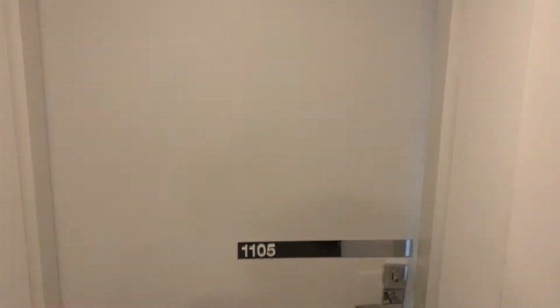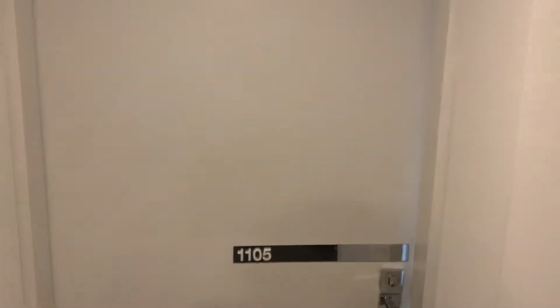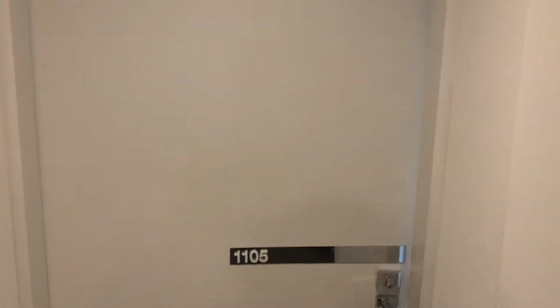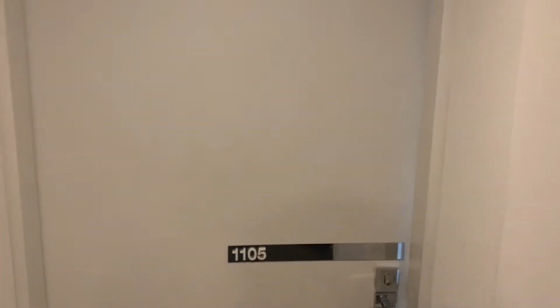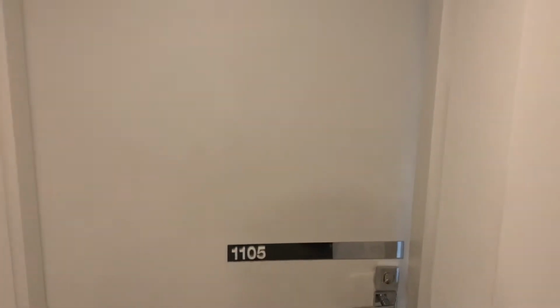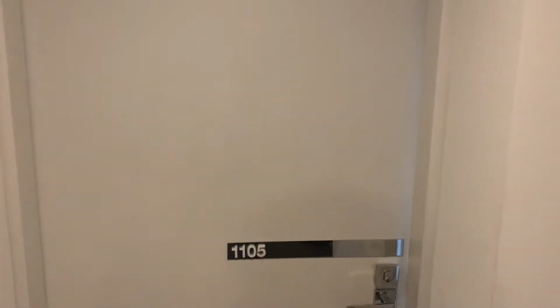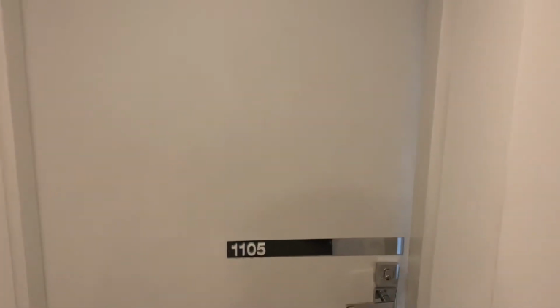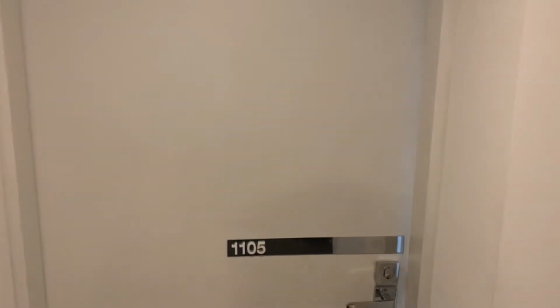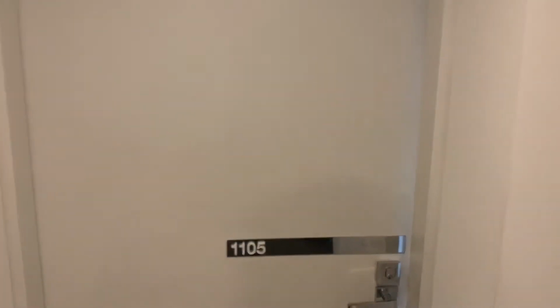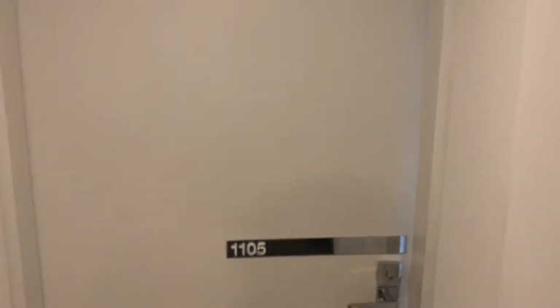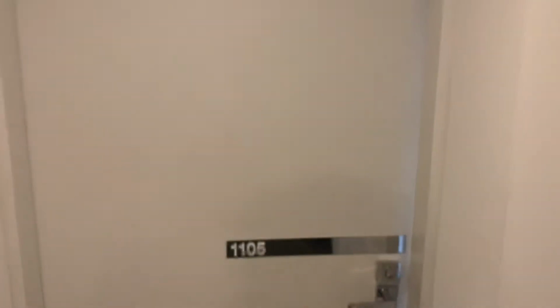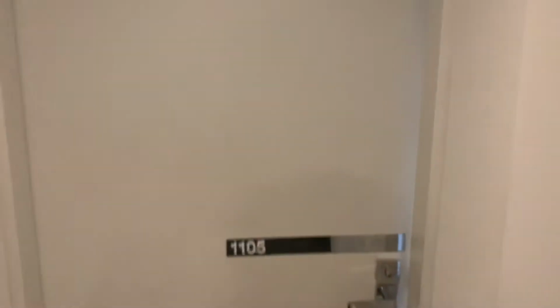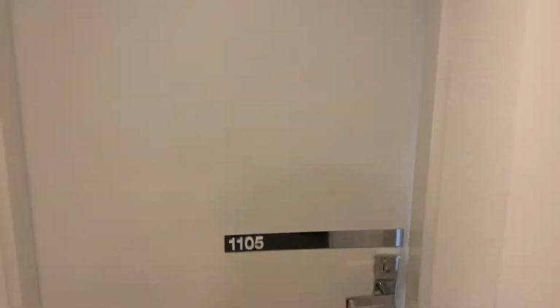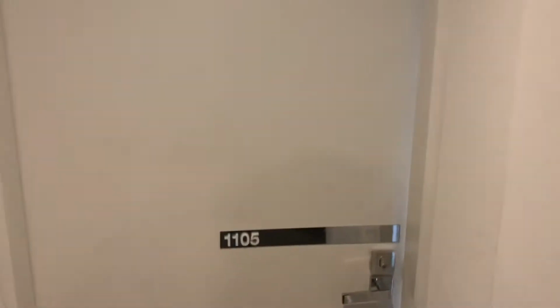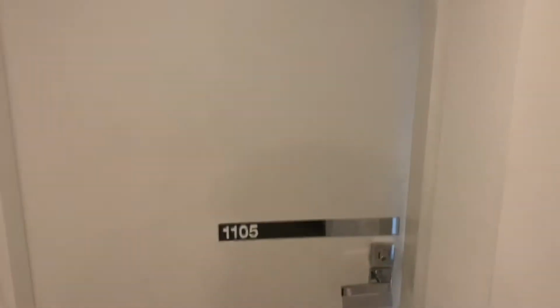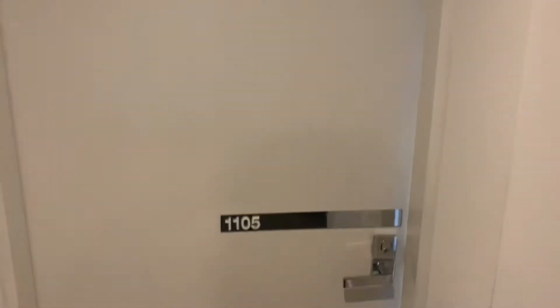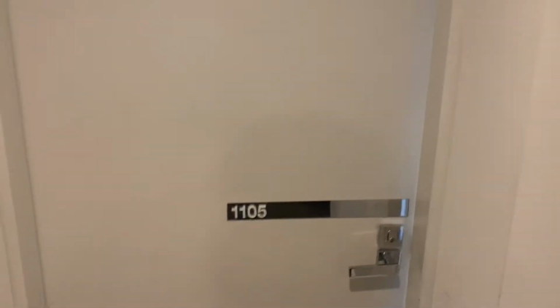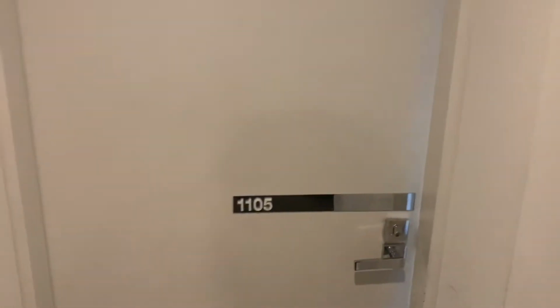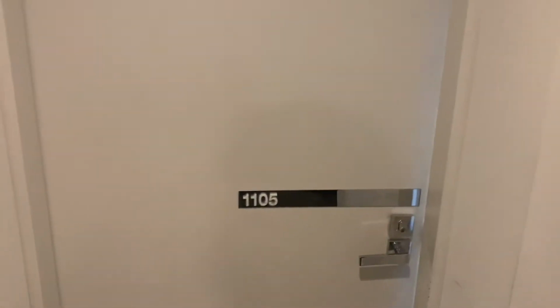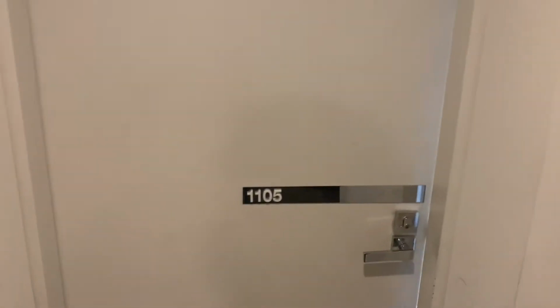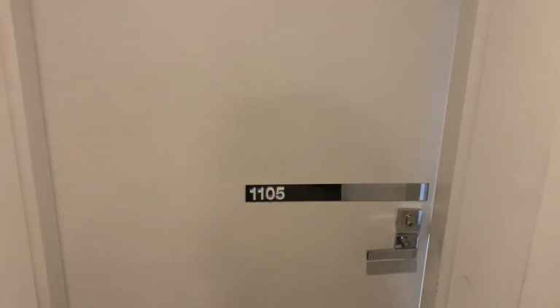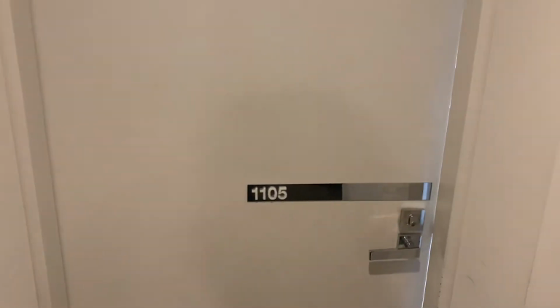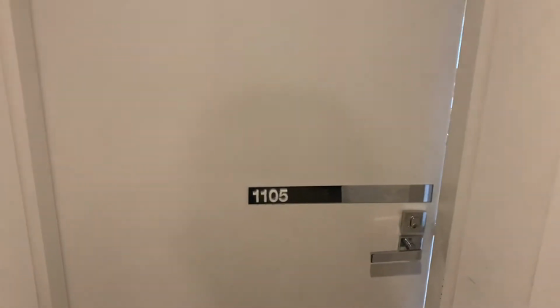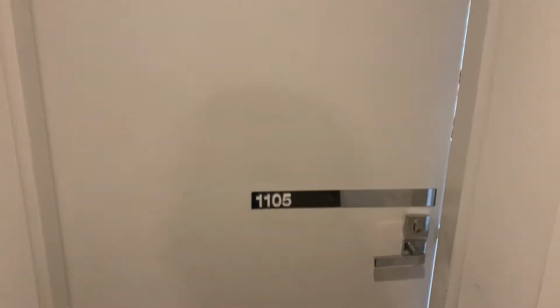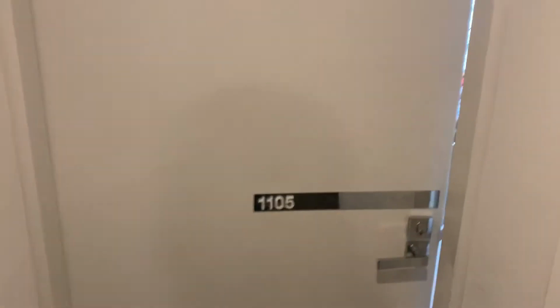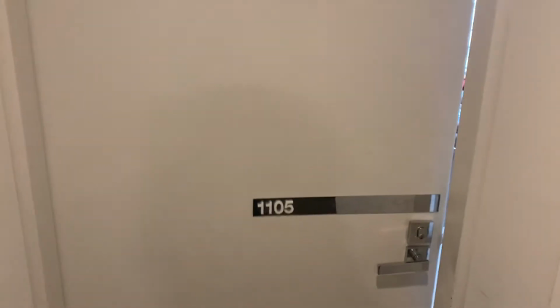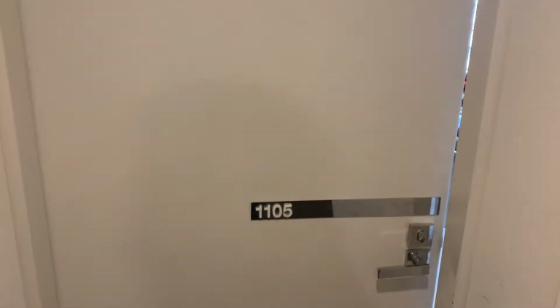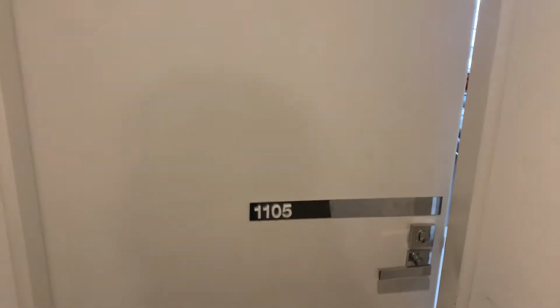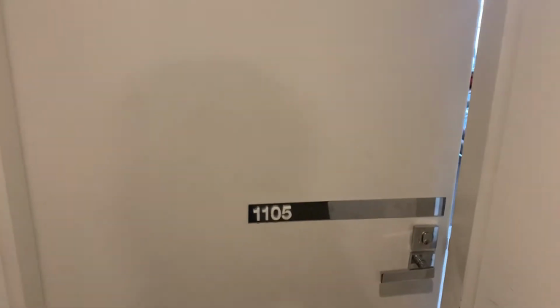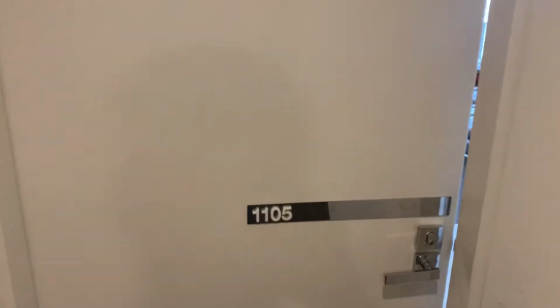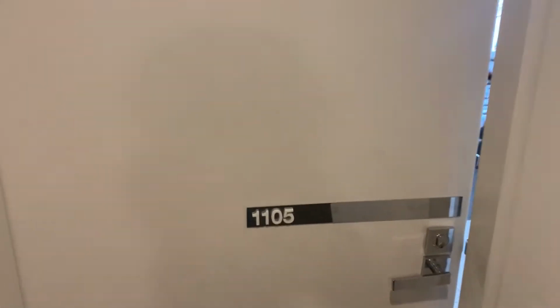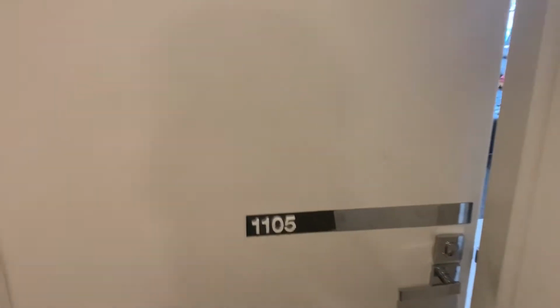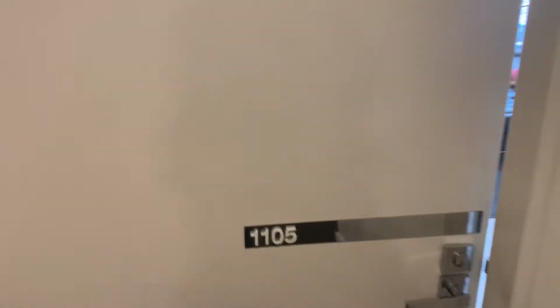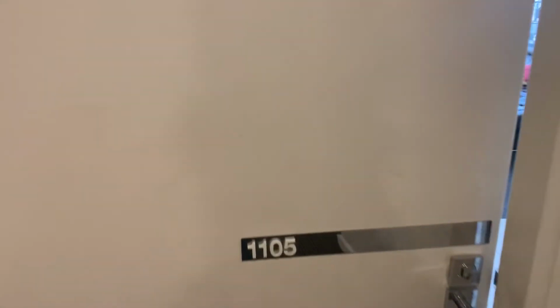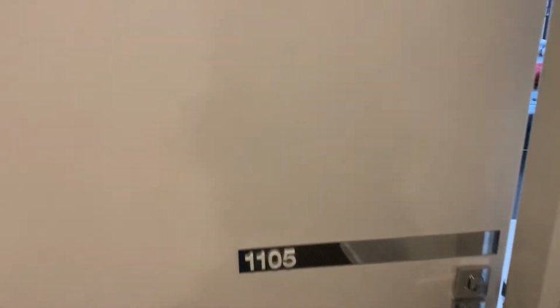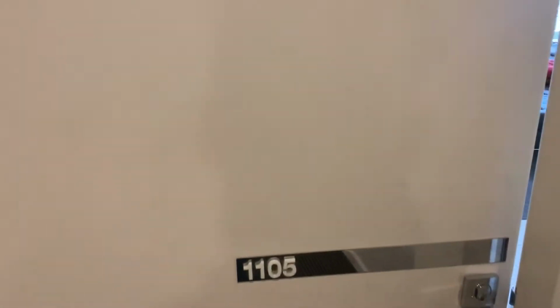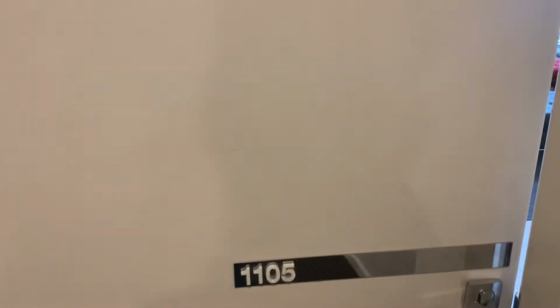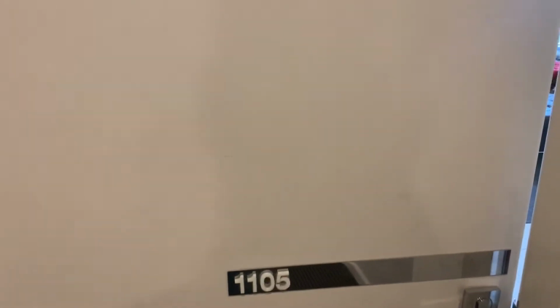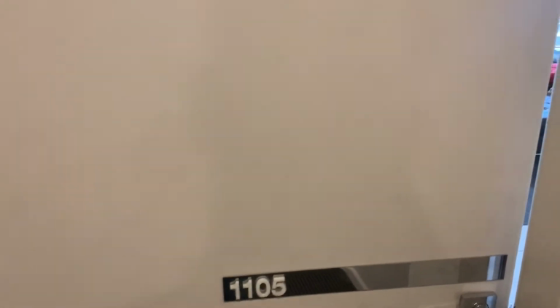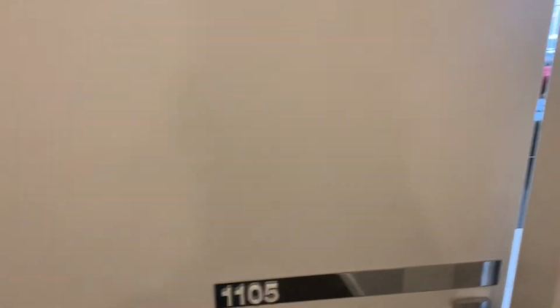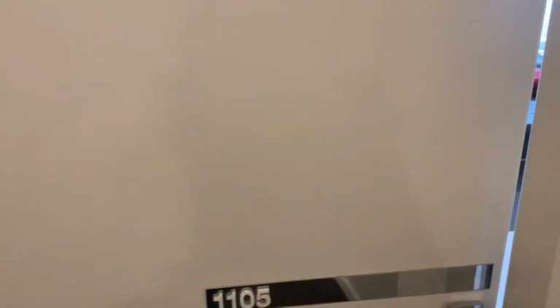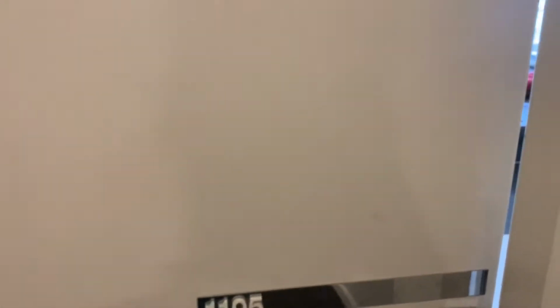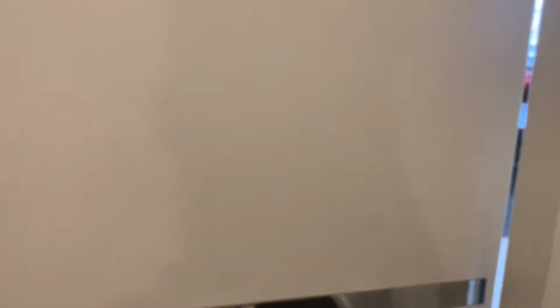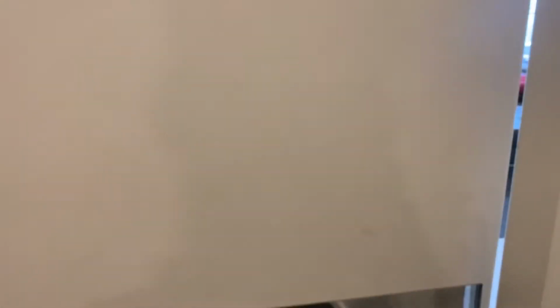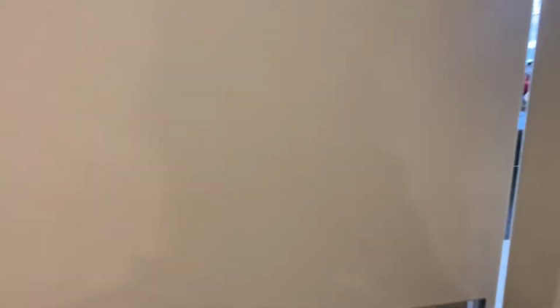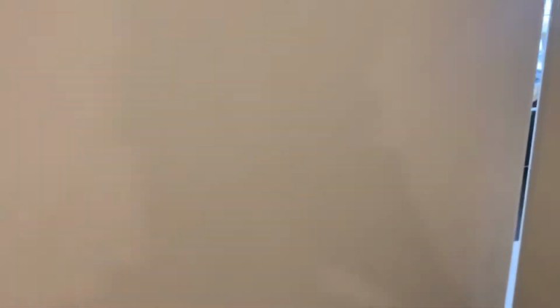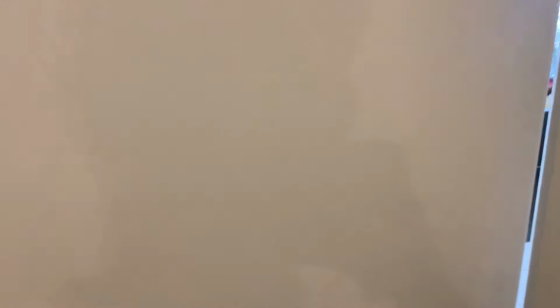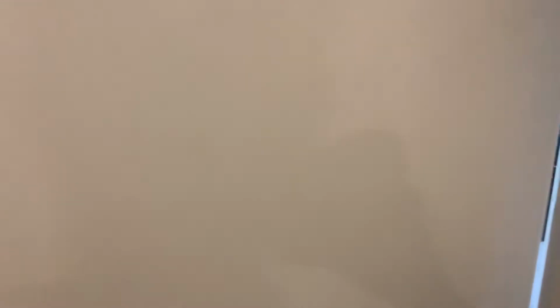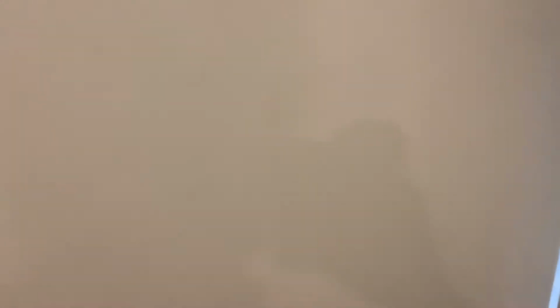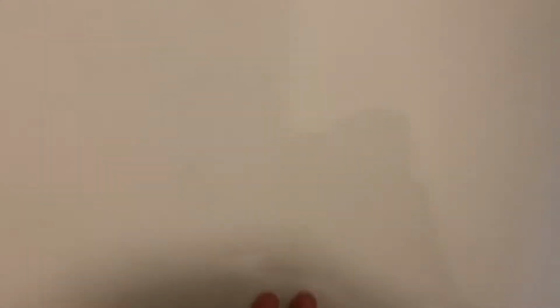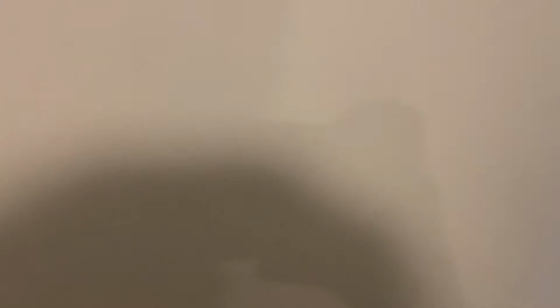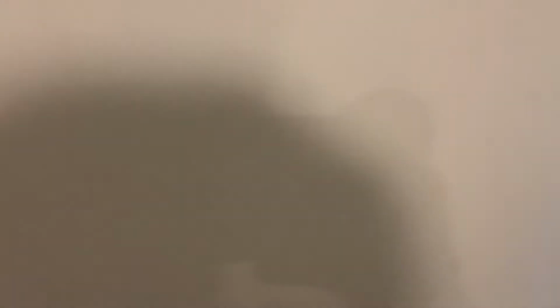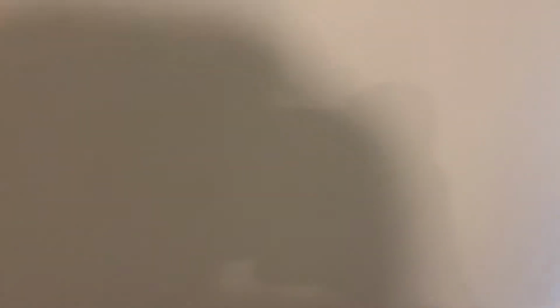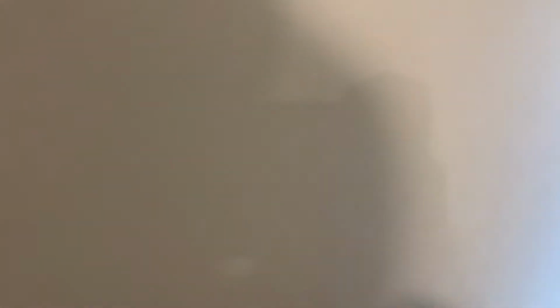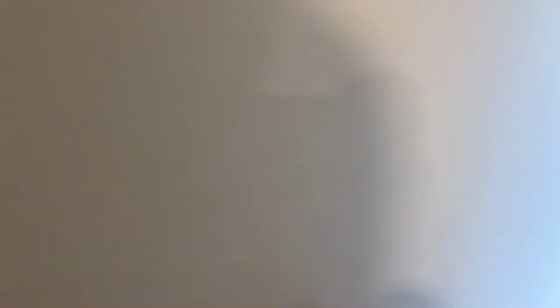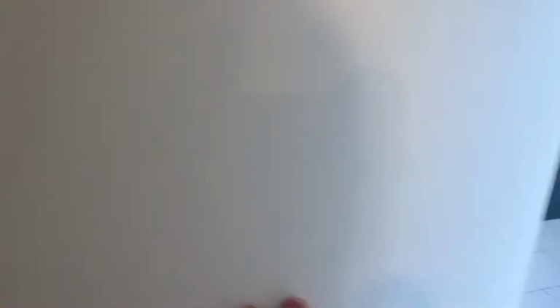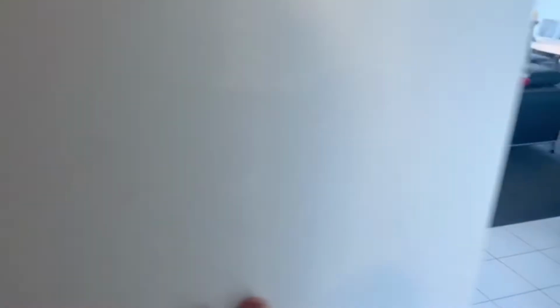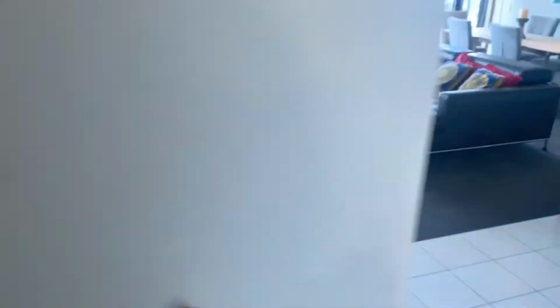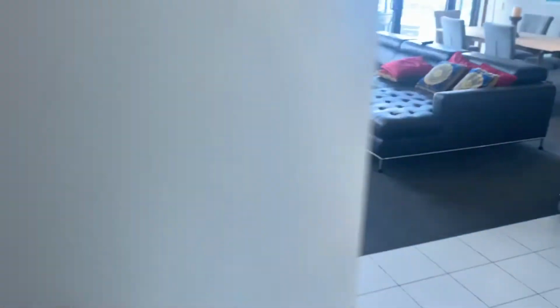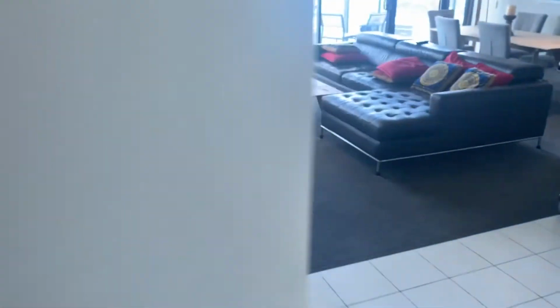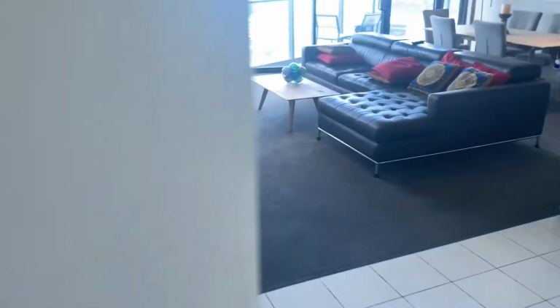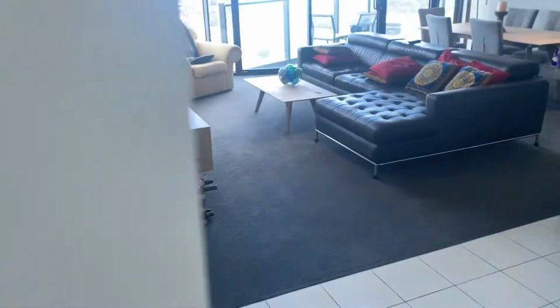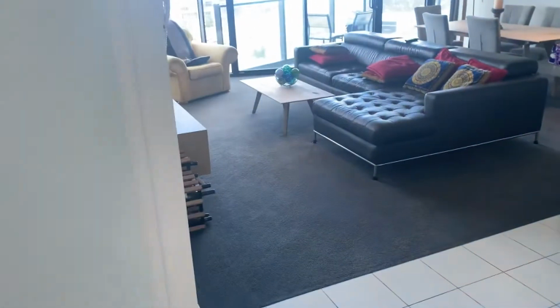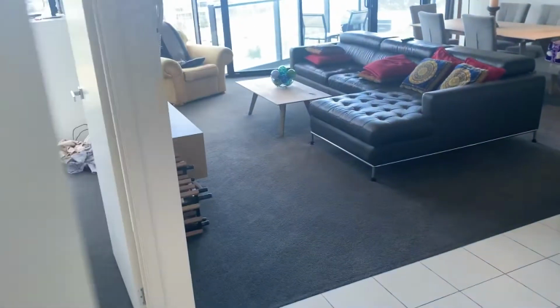Hi guys, this is Stefan from Bale Property down in South Melbourne, just taking you through apartment 1105 down at 90 Lorimer Street.